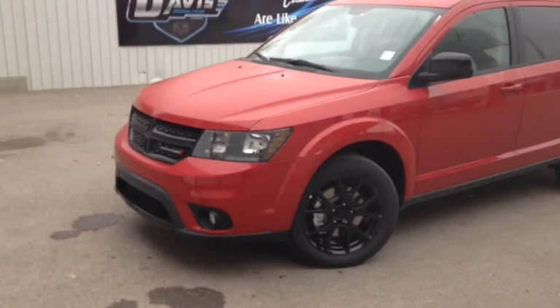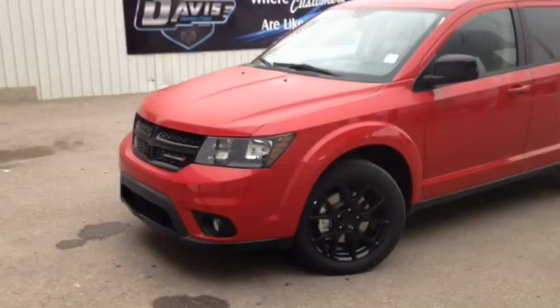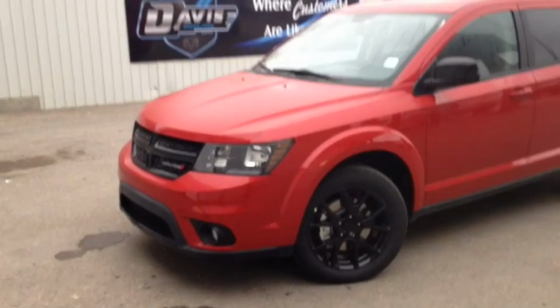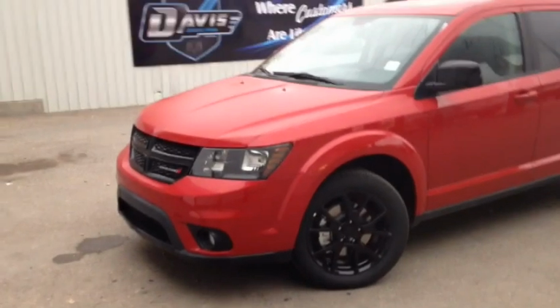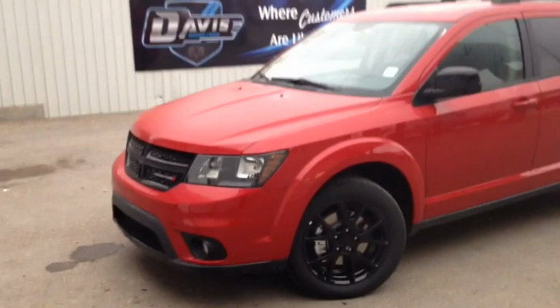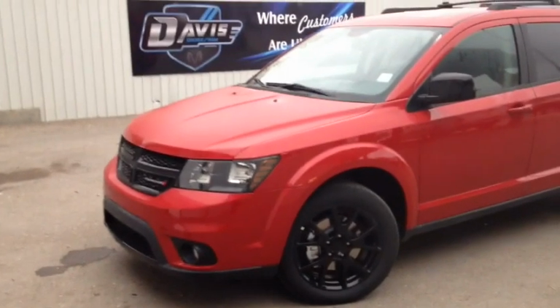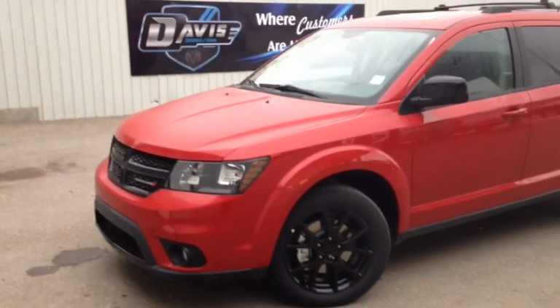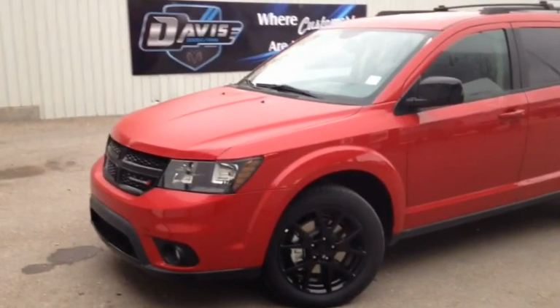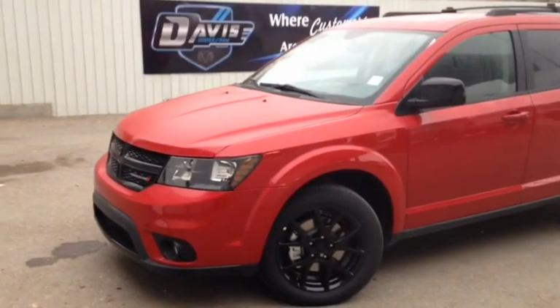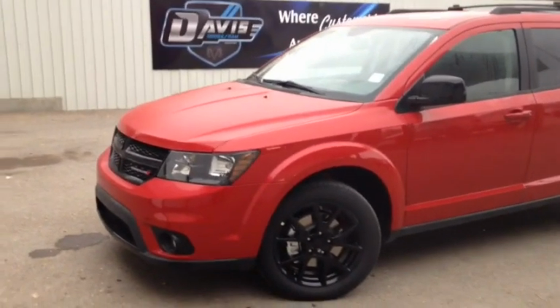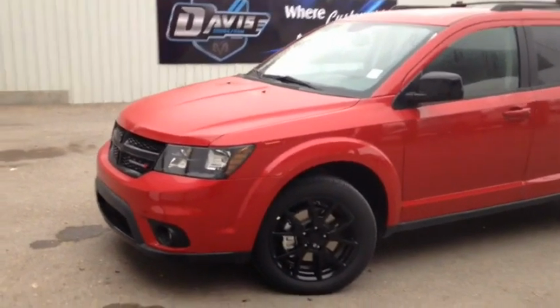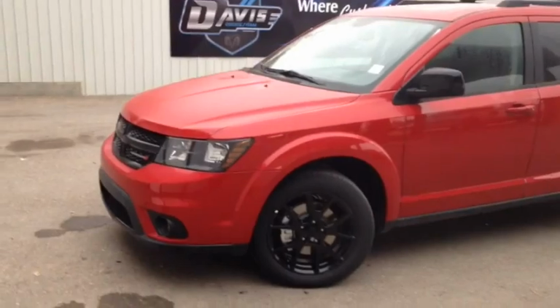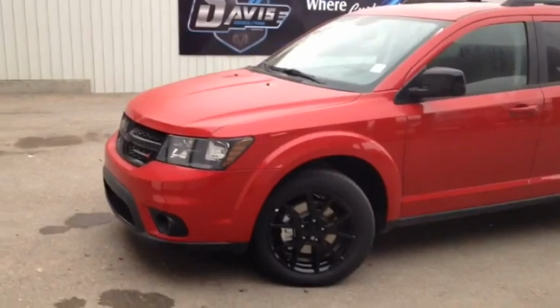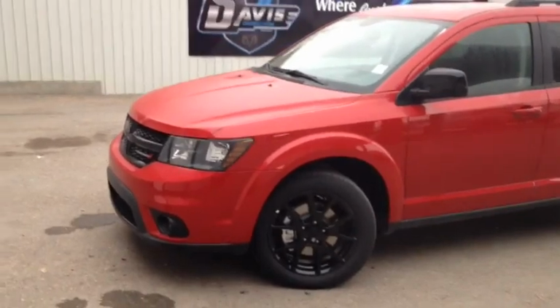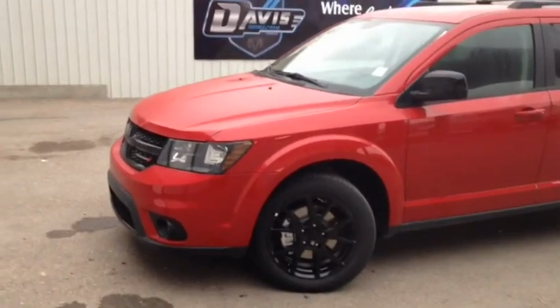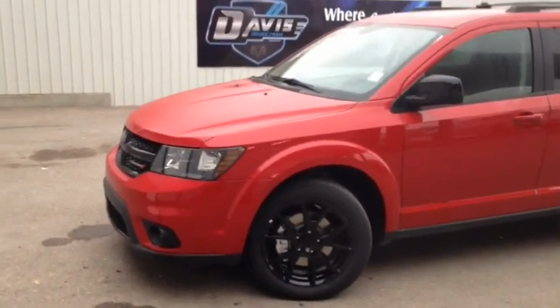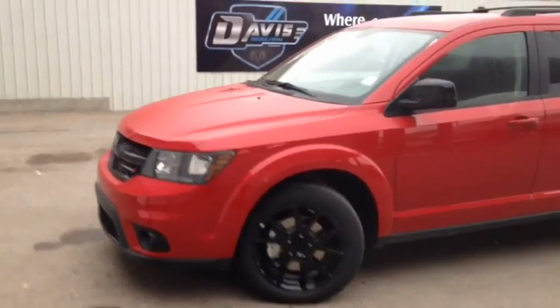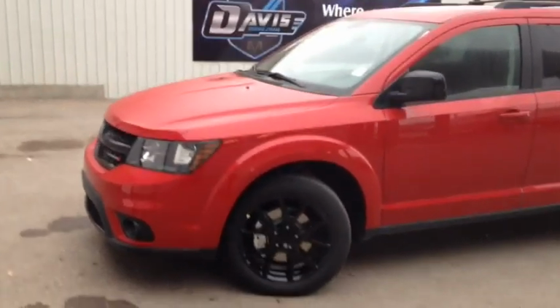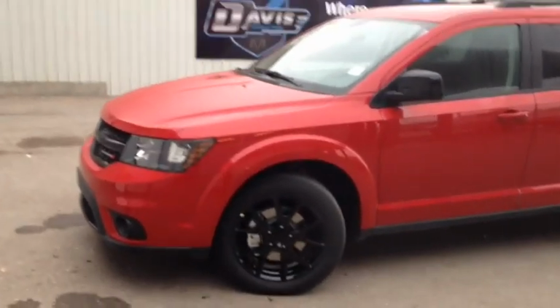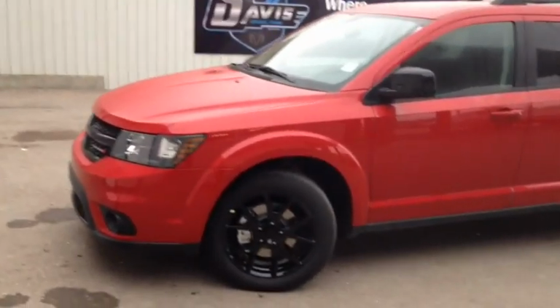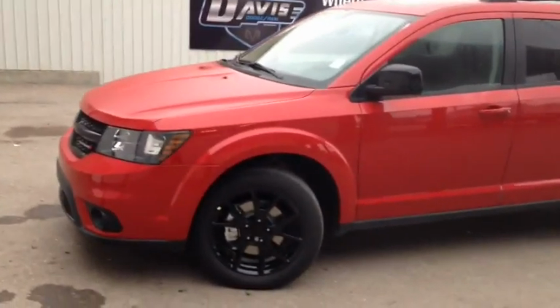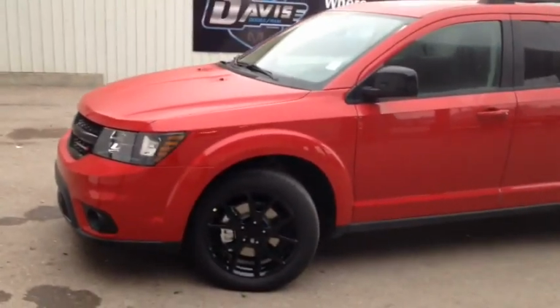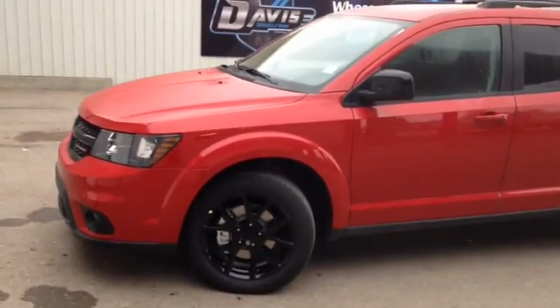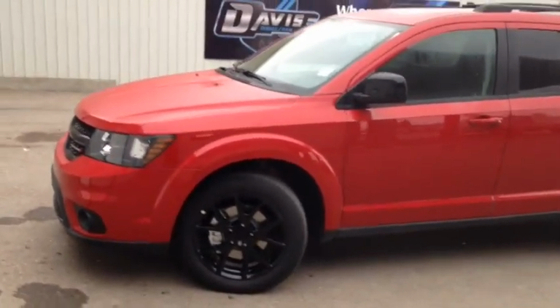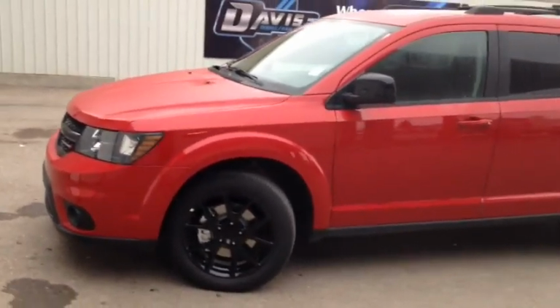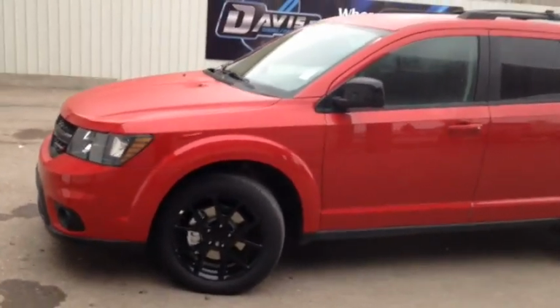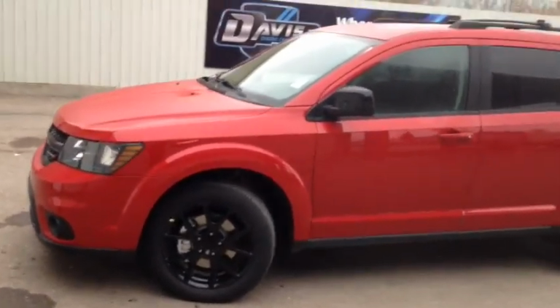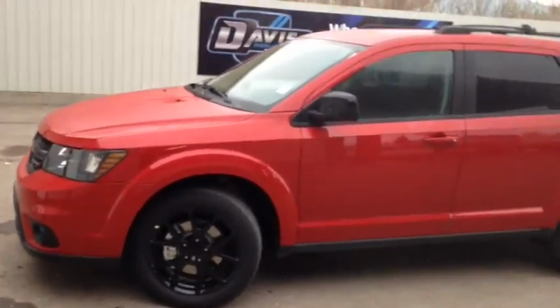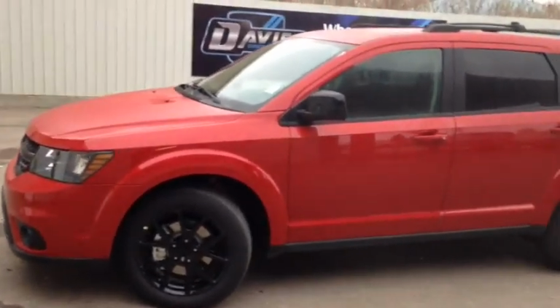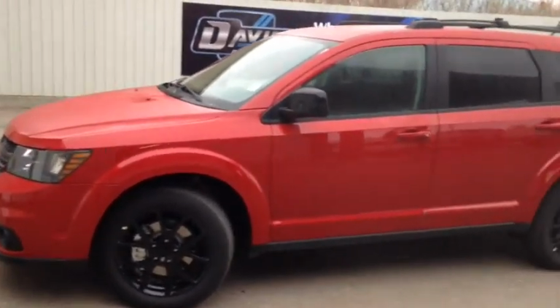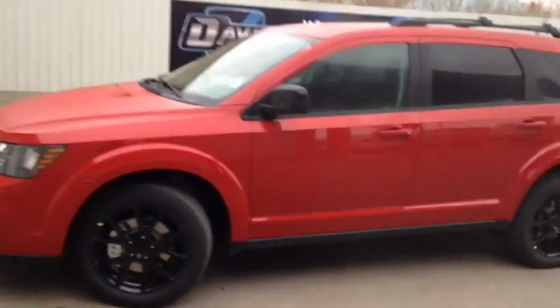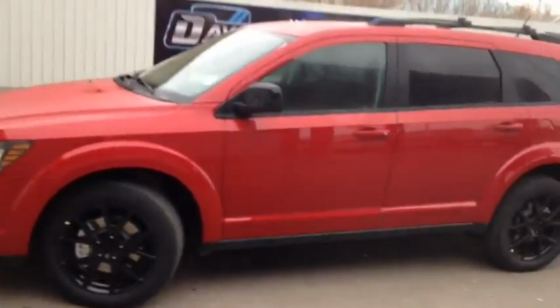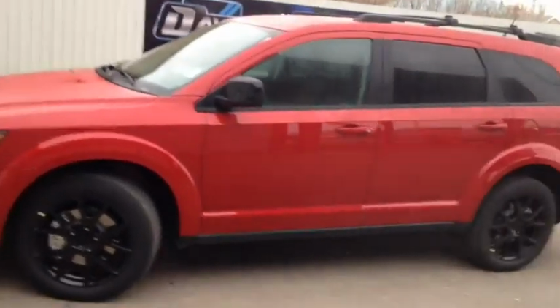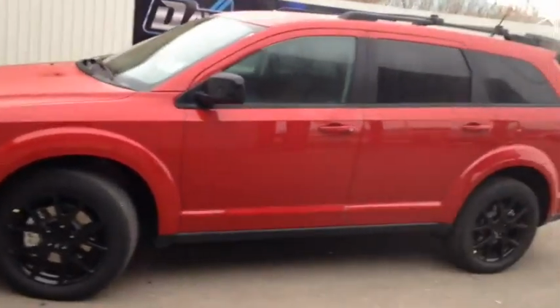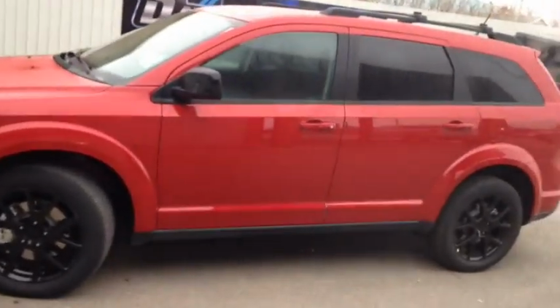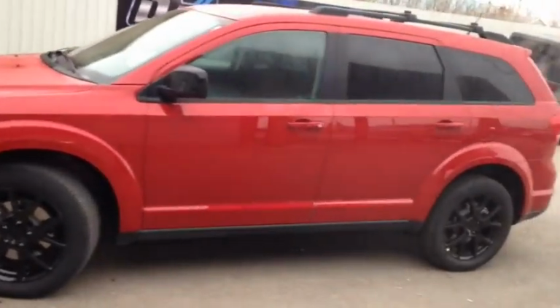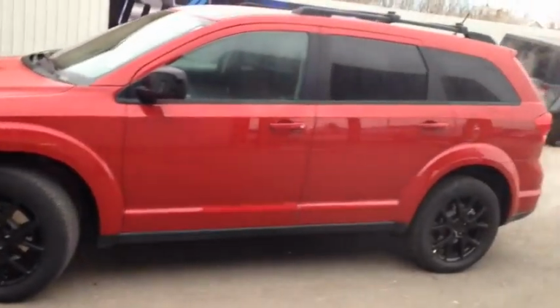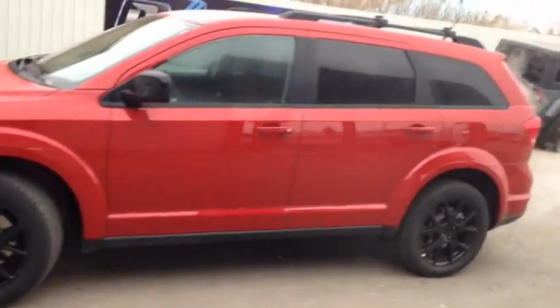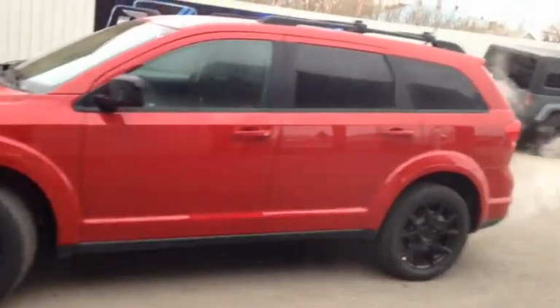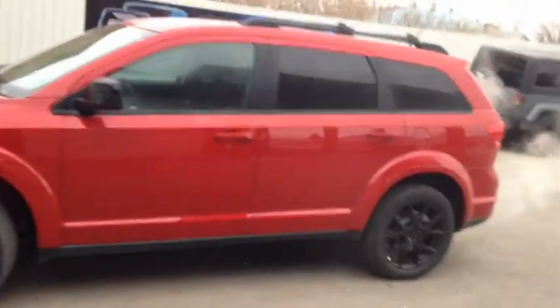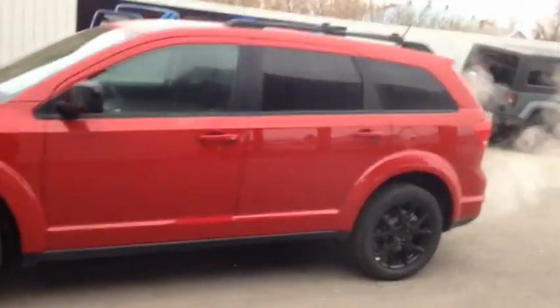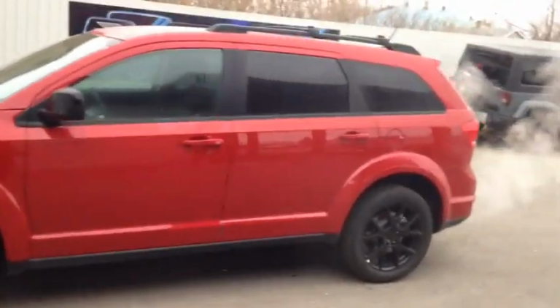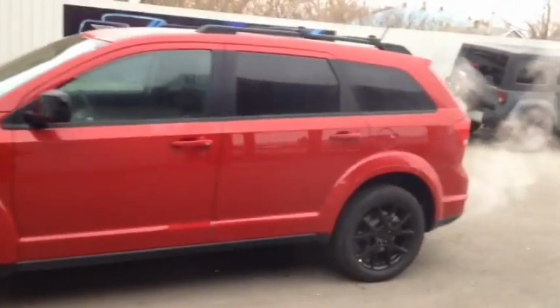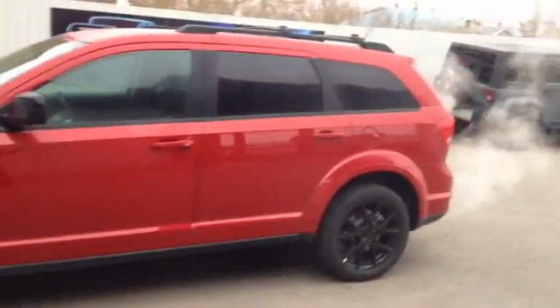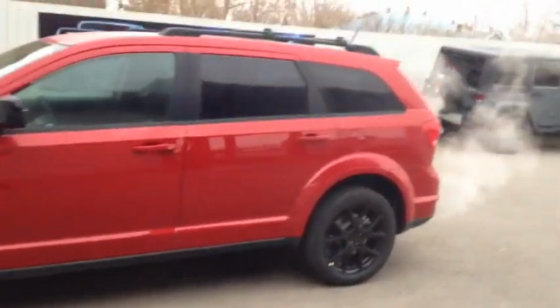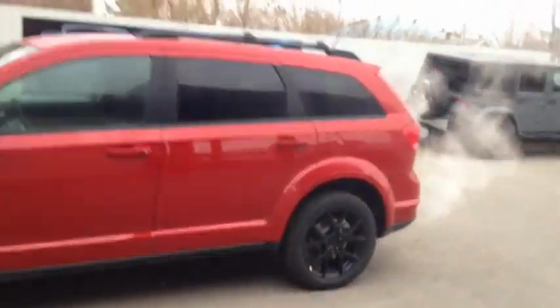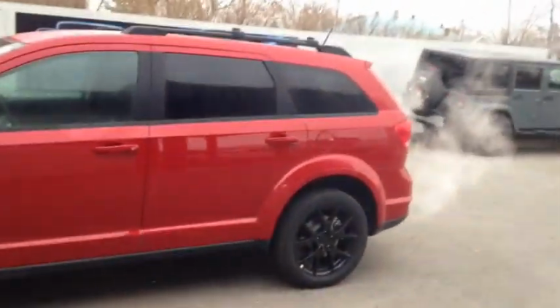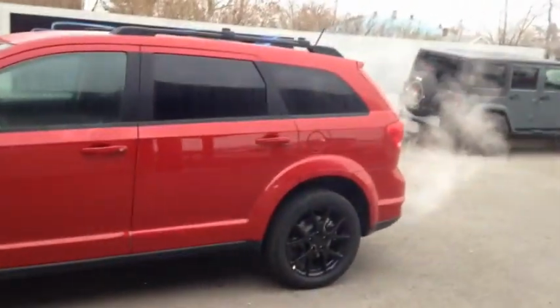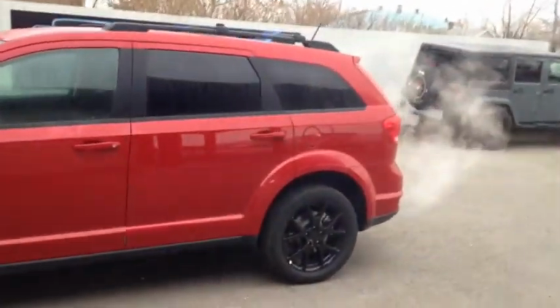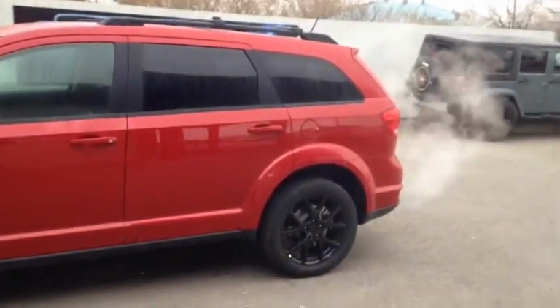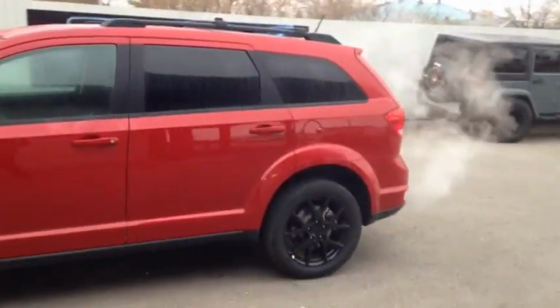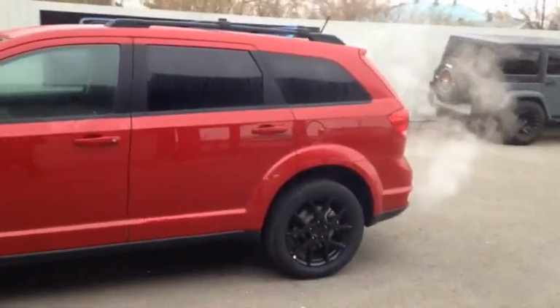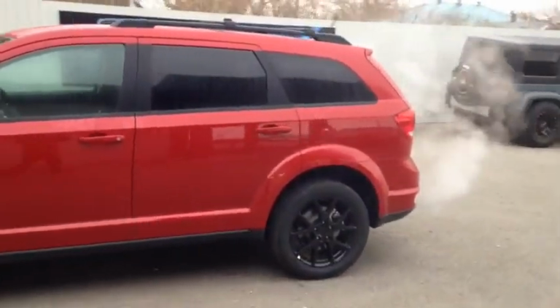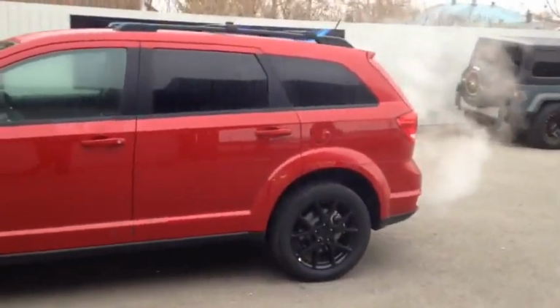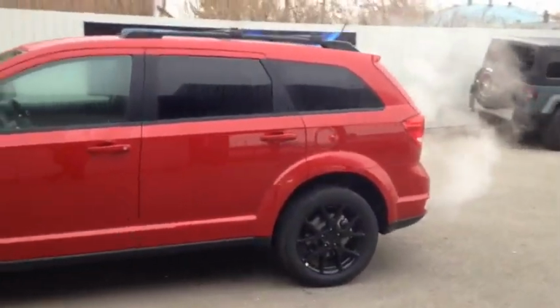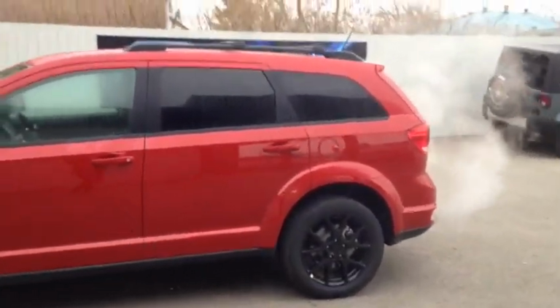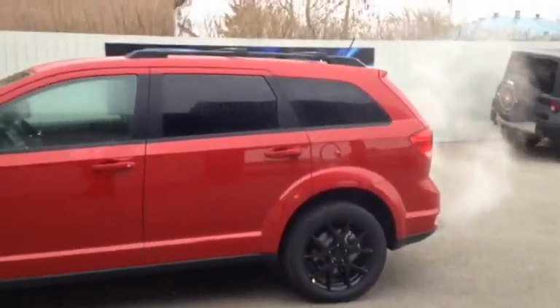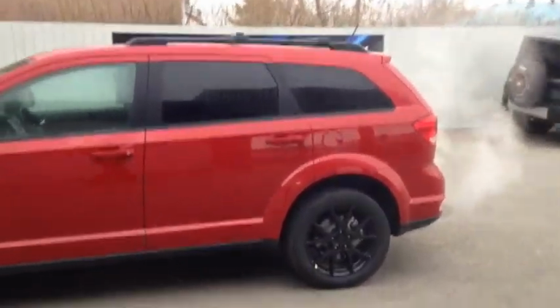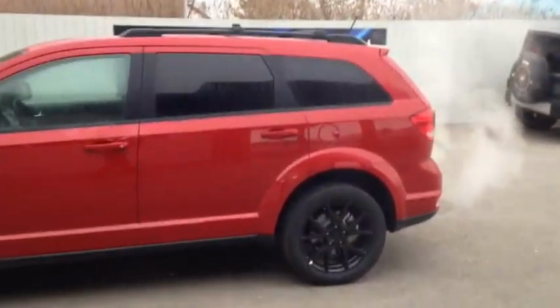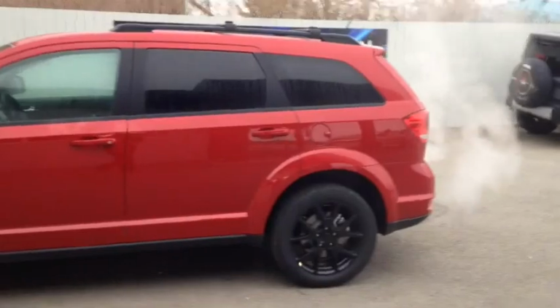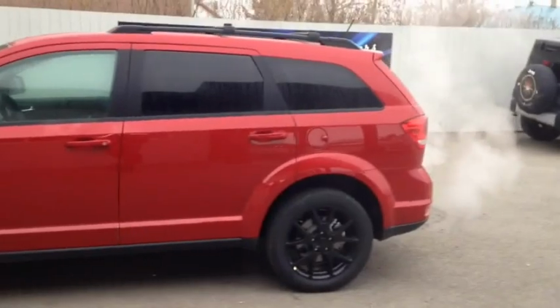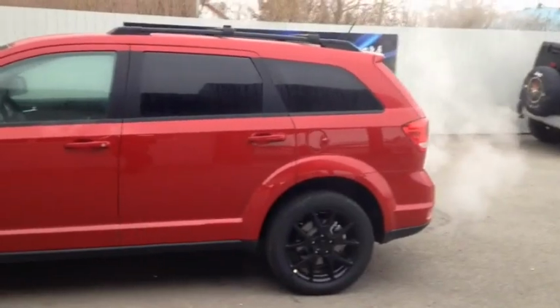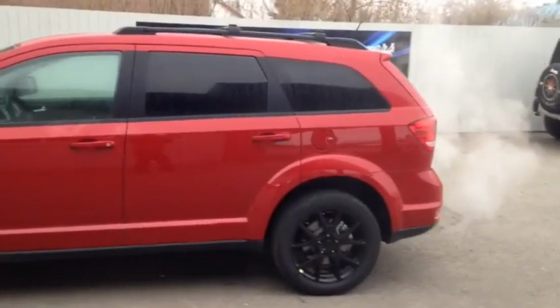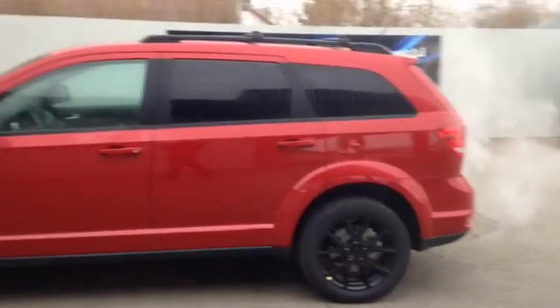Hello, today we're showing you number 7799. This is a brand new 2016 Dodge Journey SXT, painted in red.